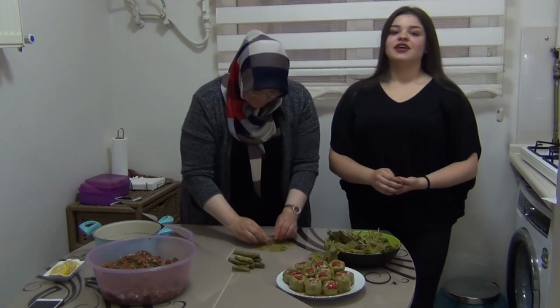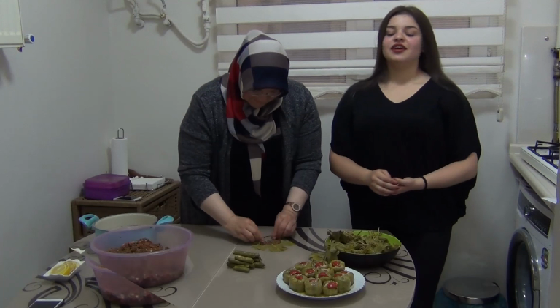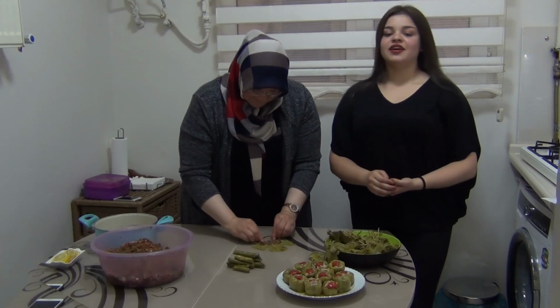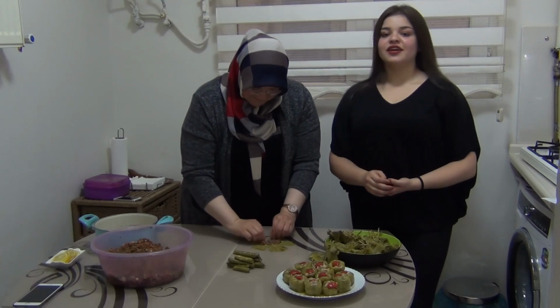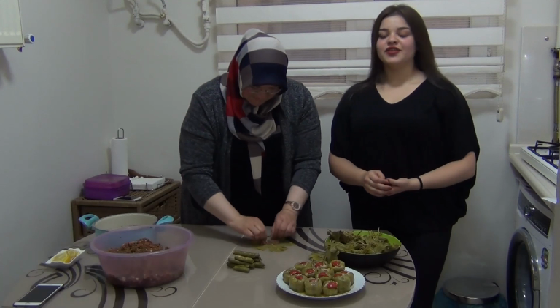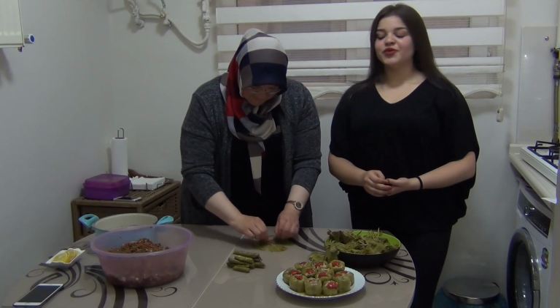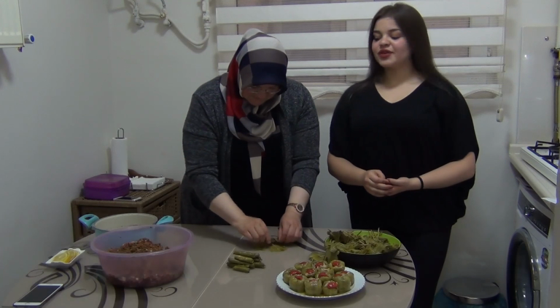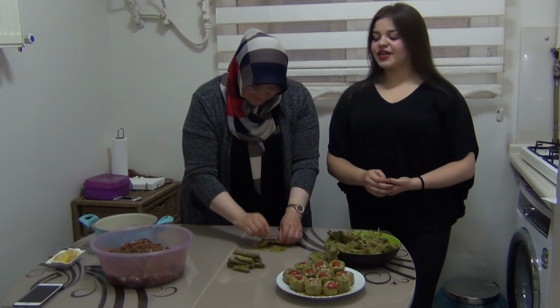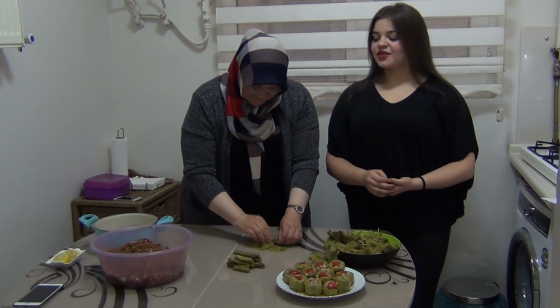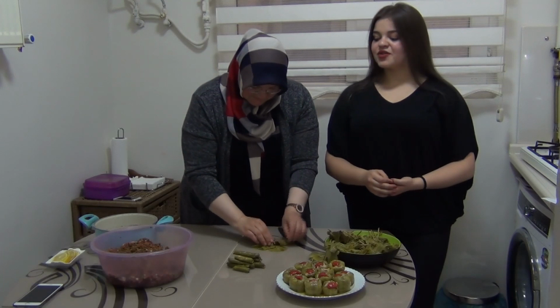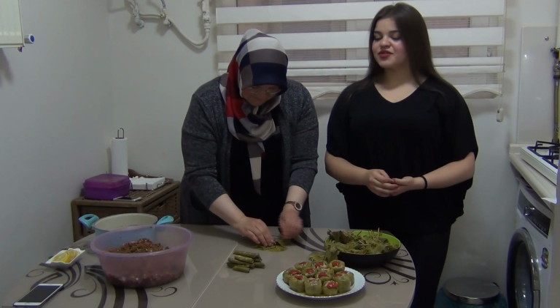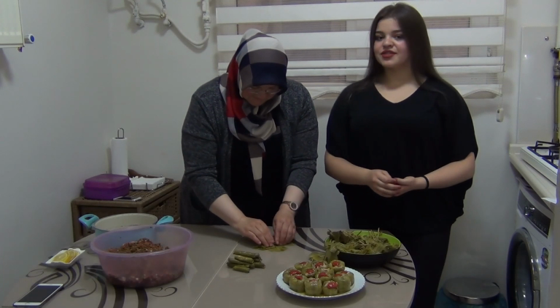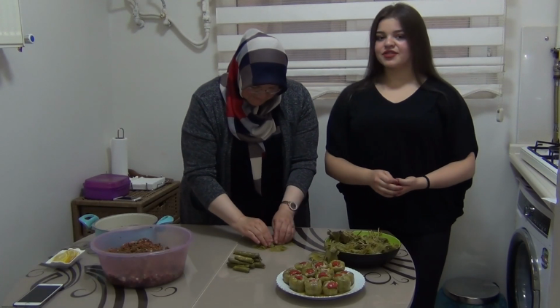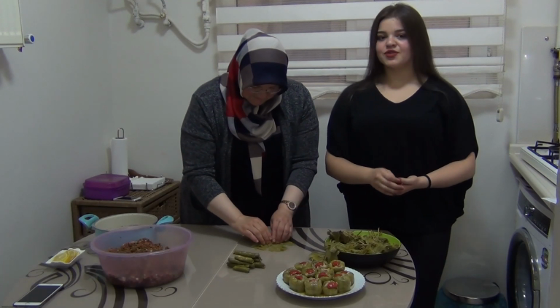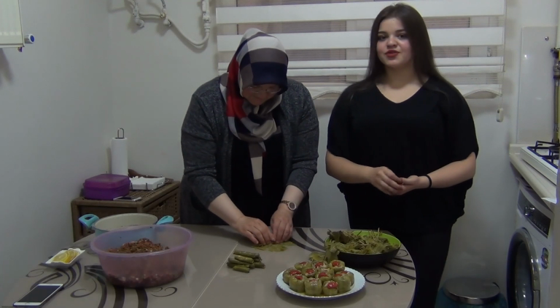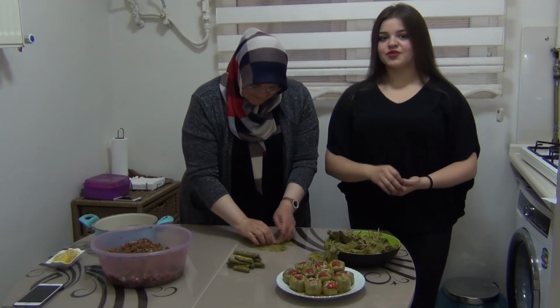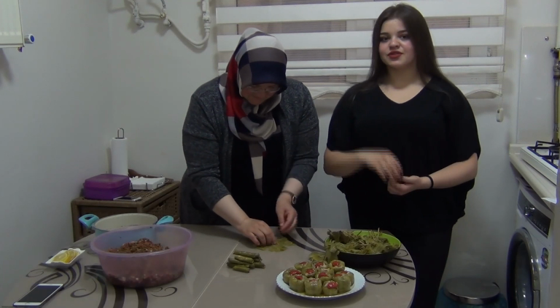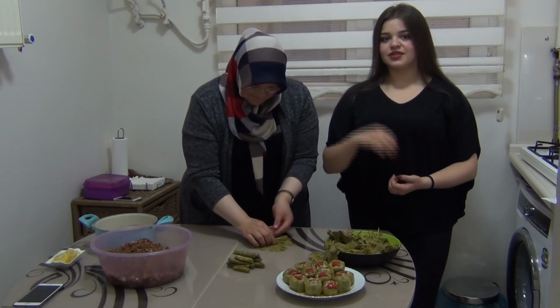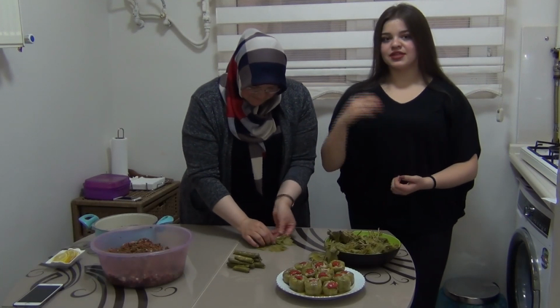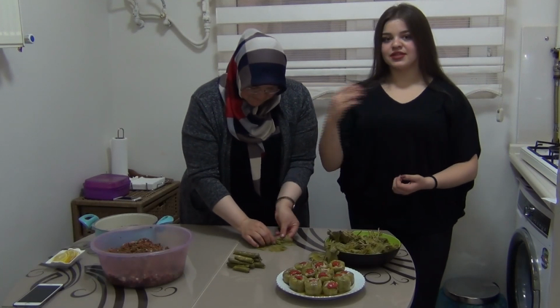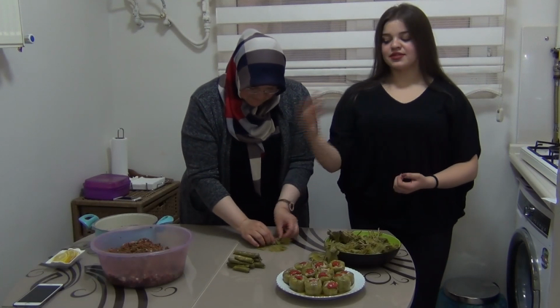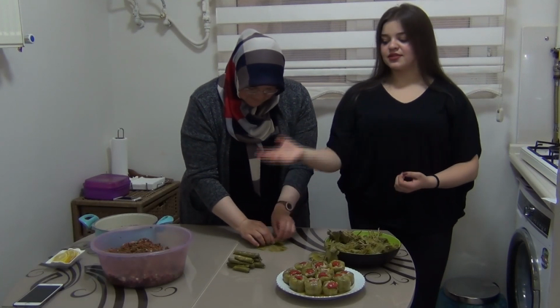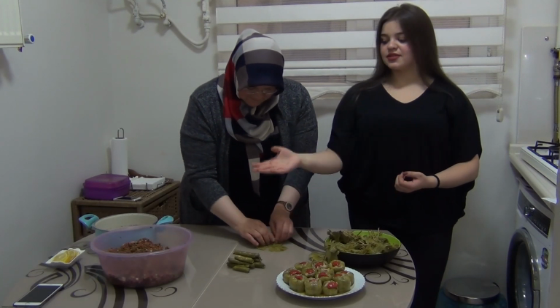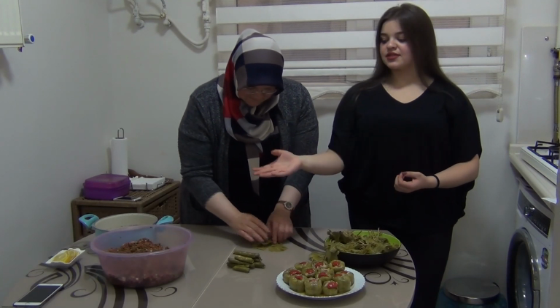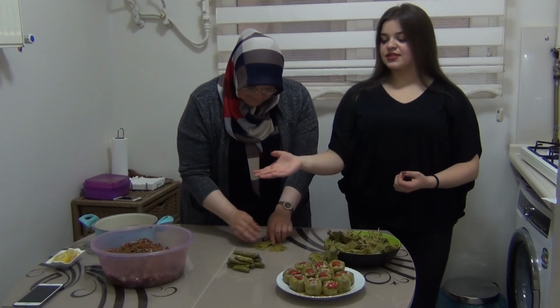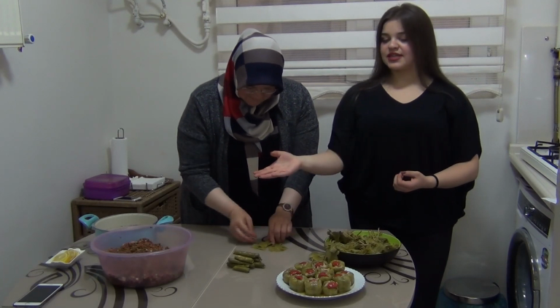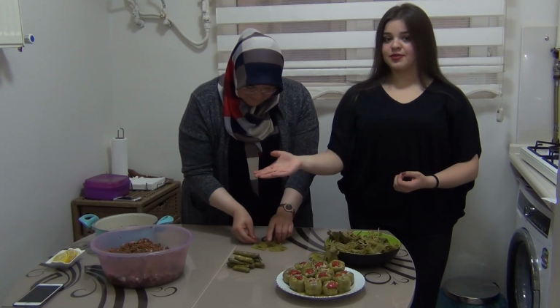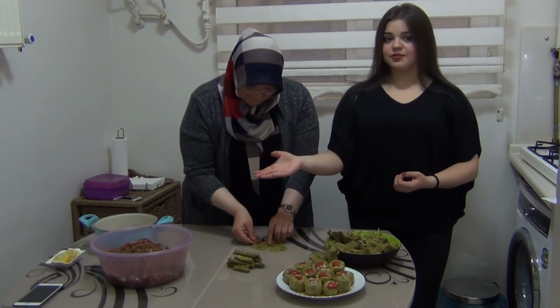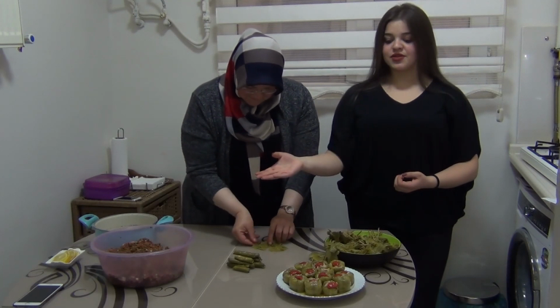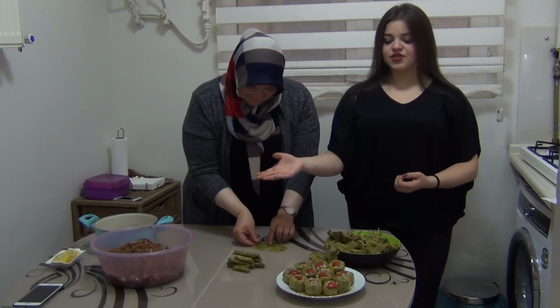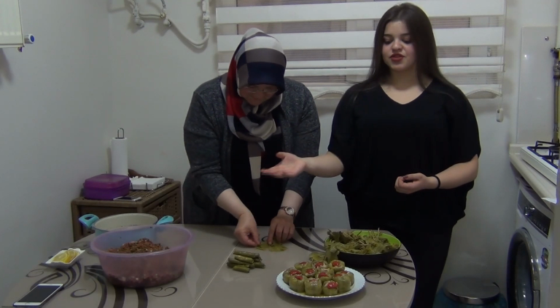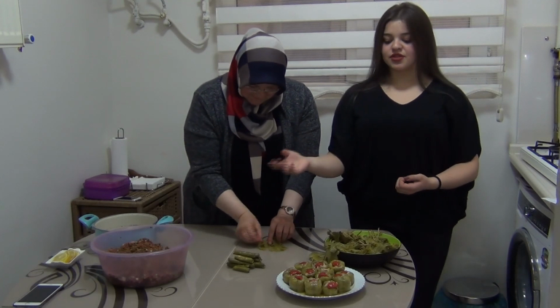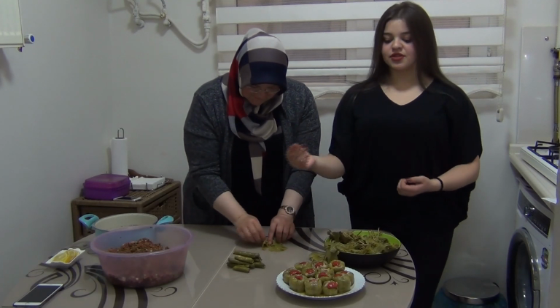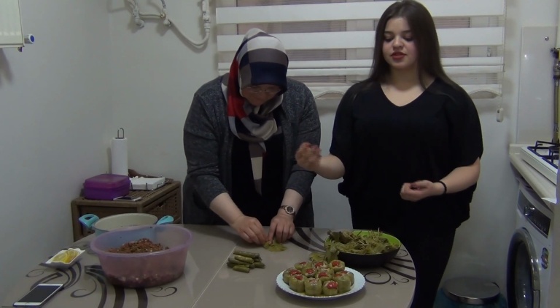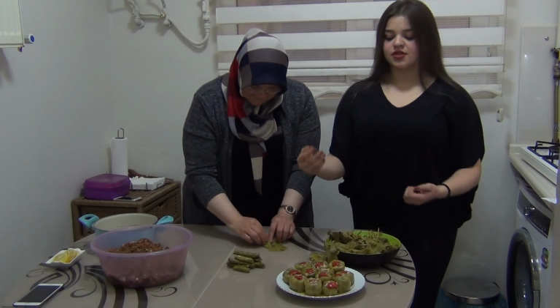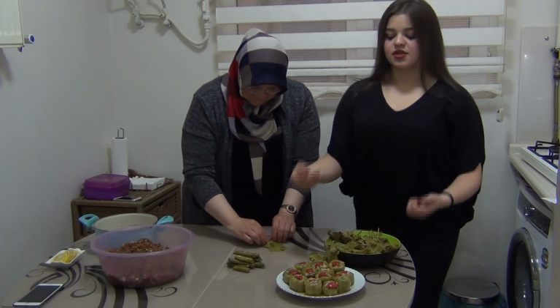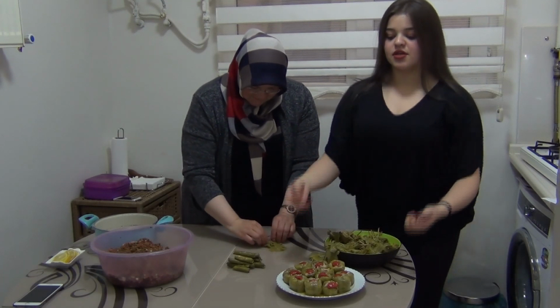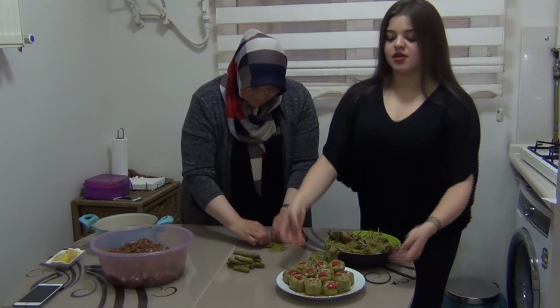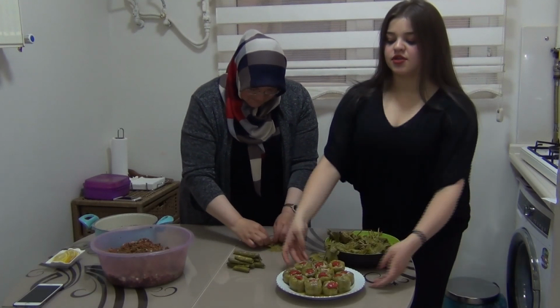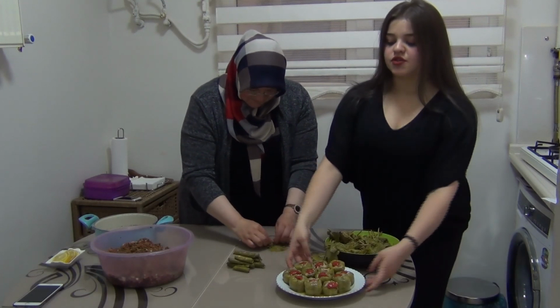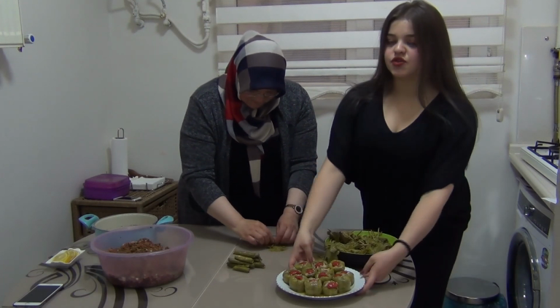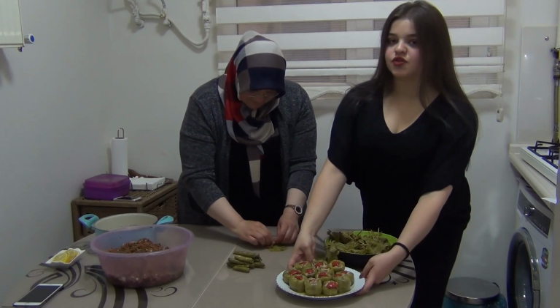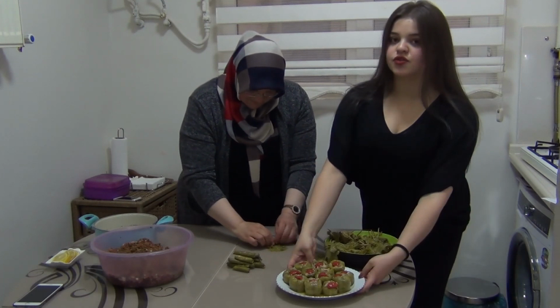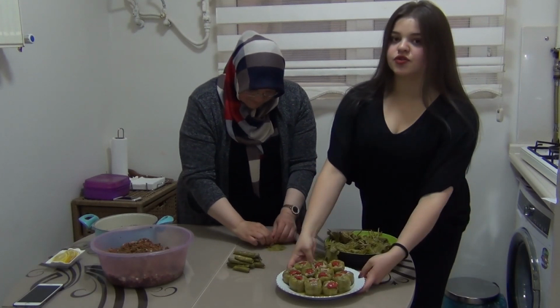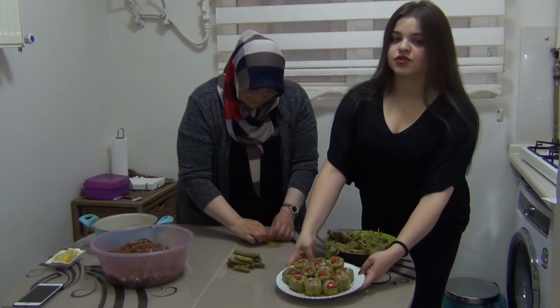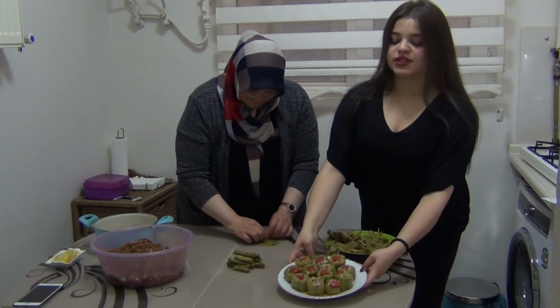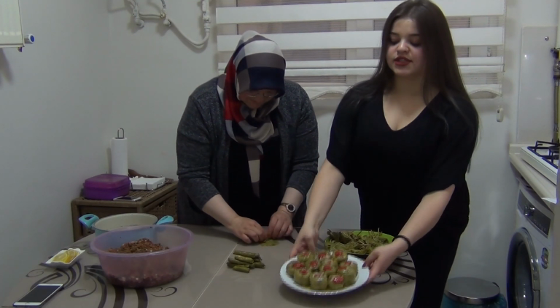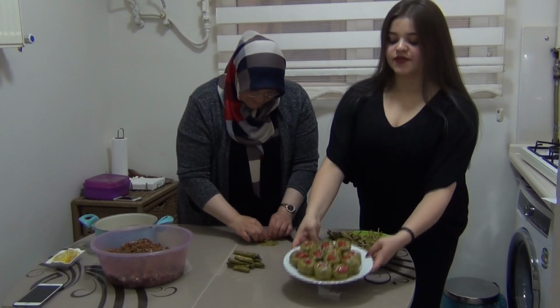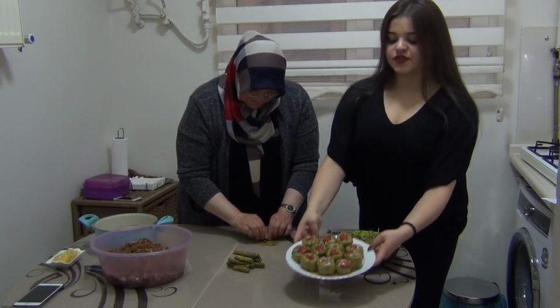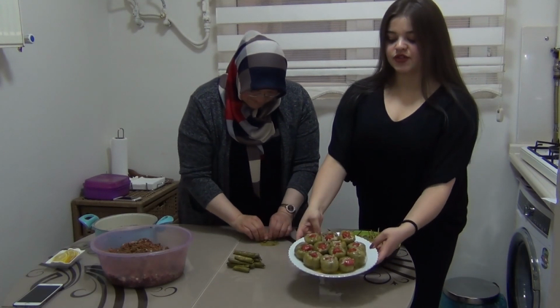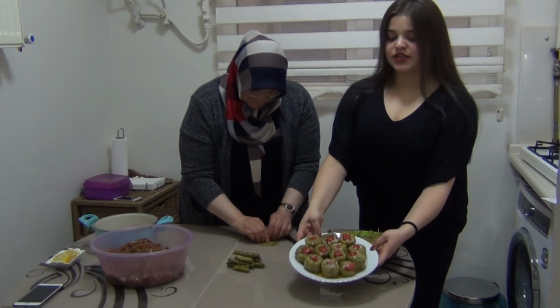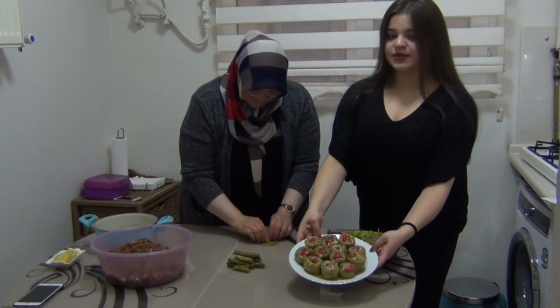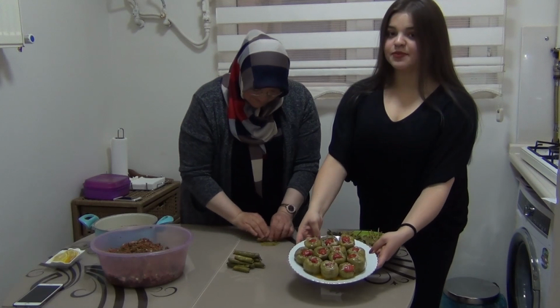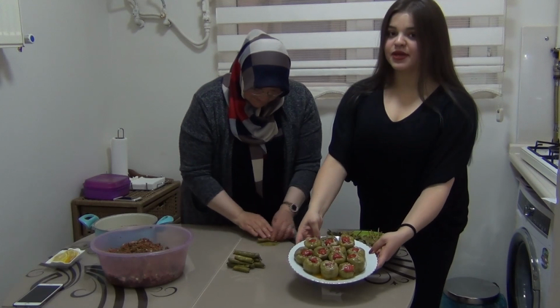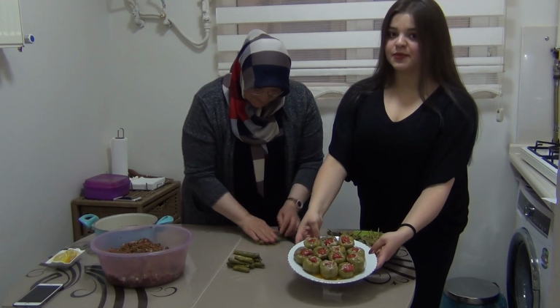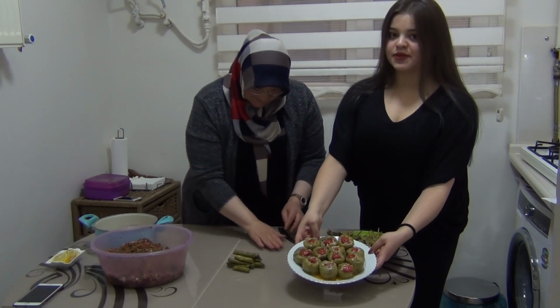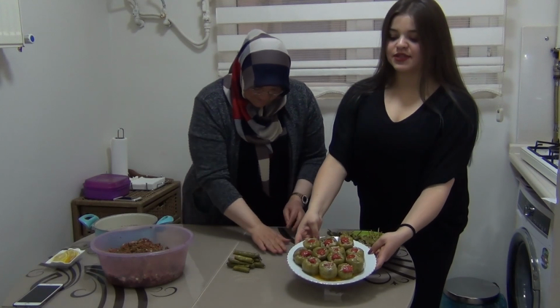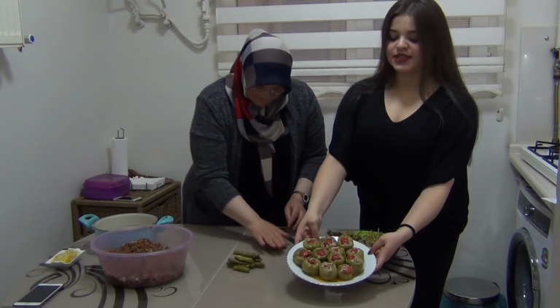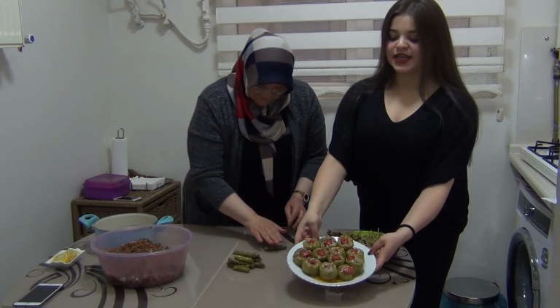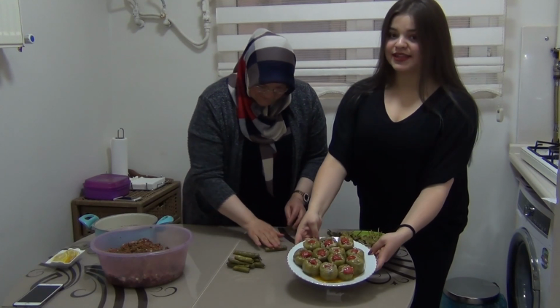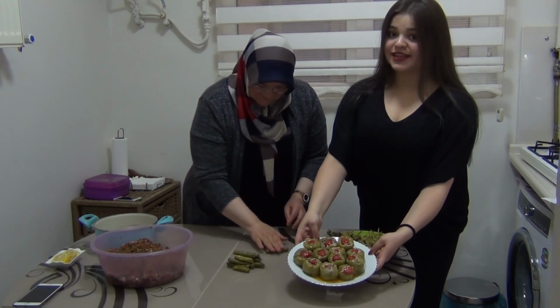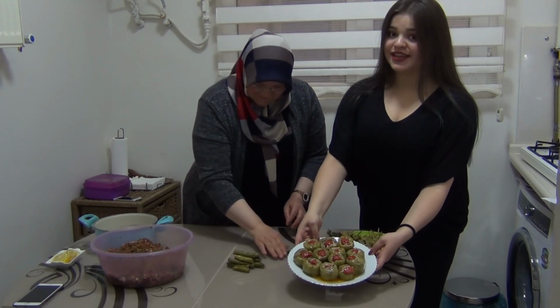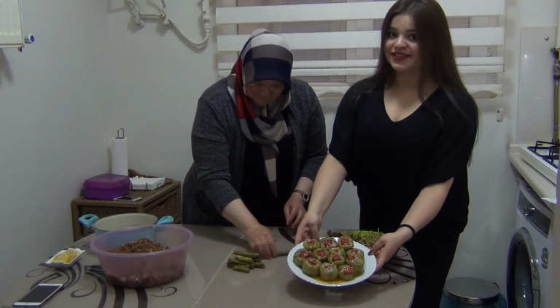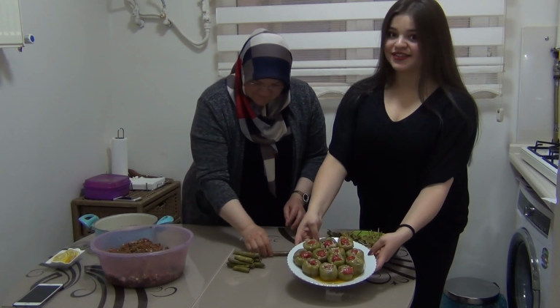You can also use the same mixture to stuff green peppers like that.